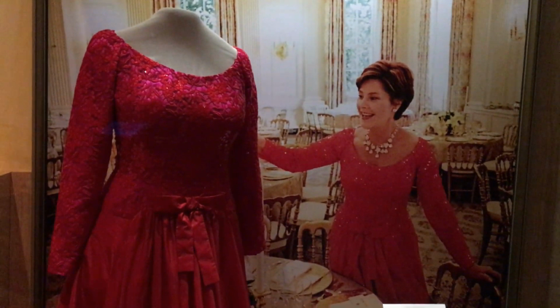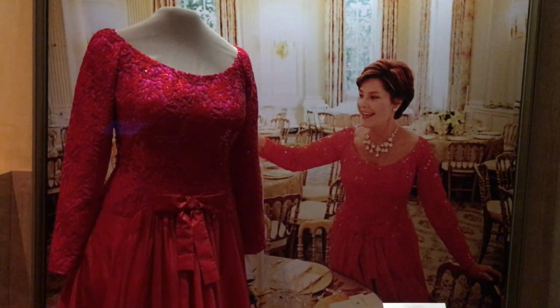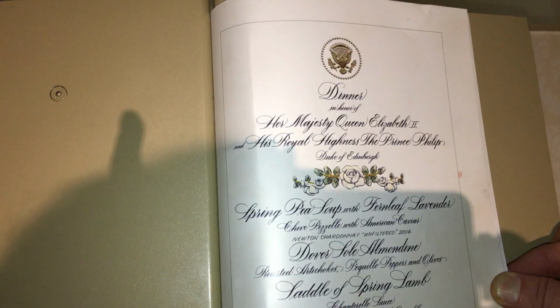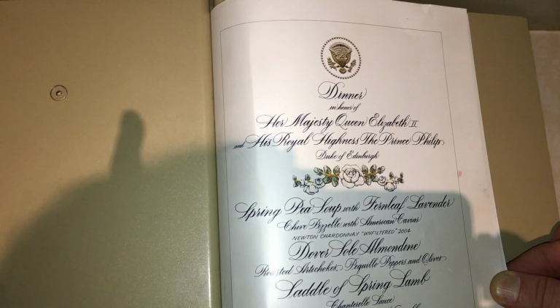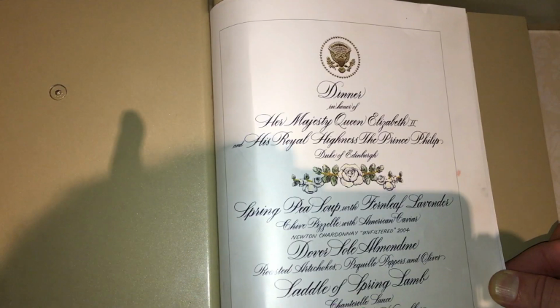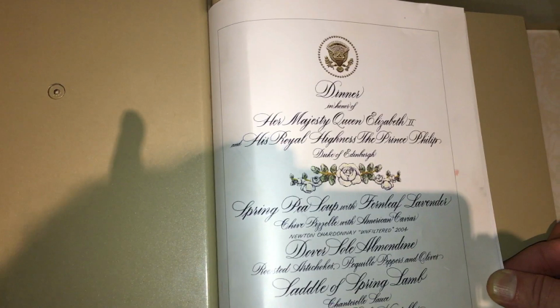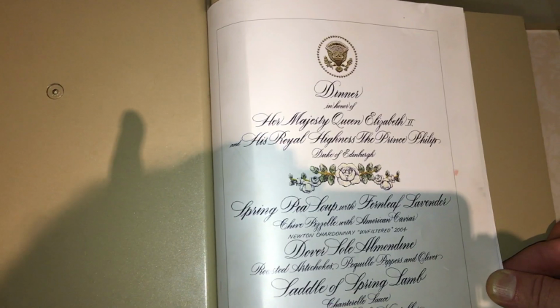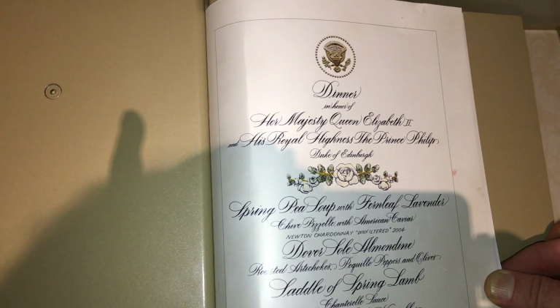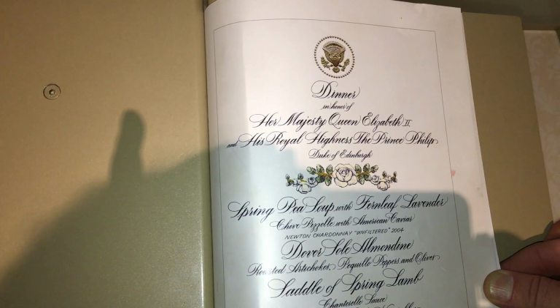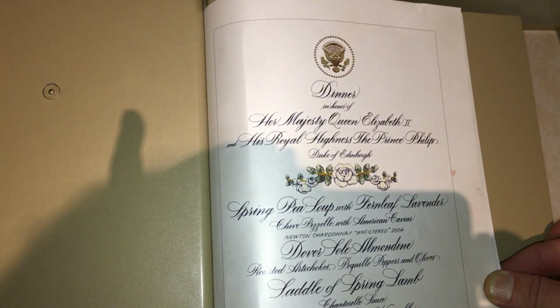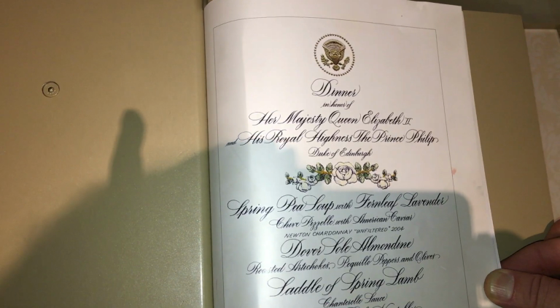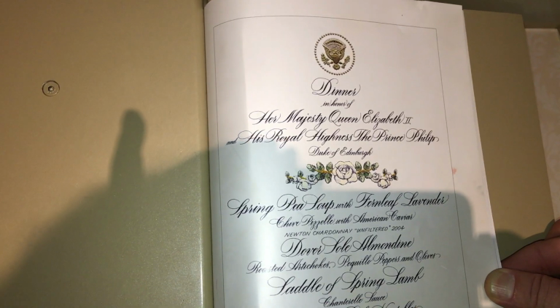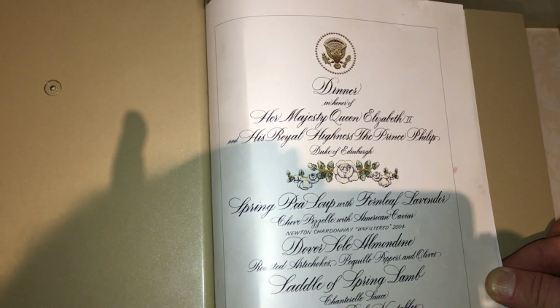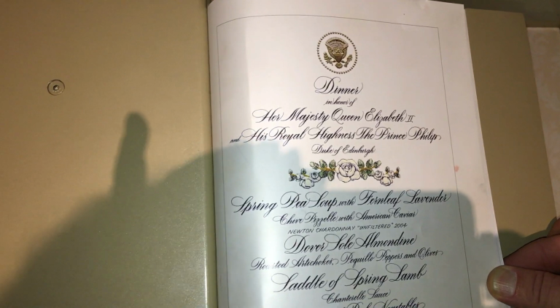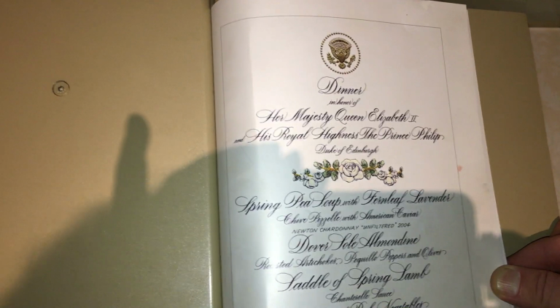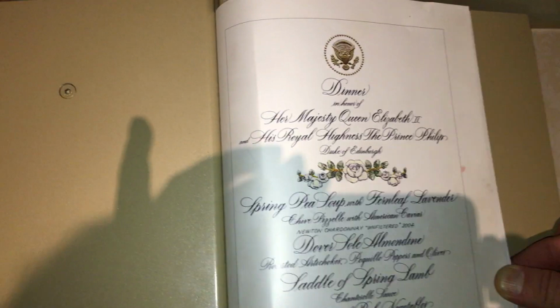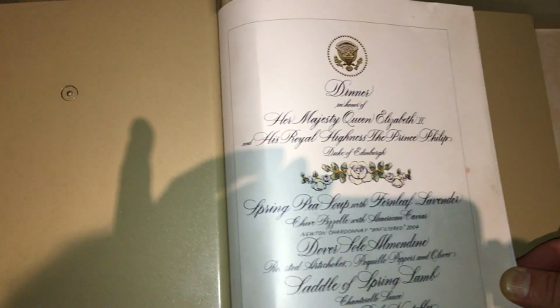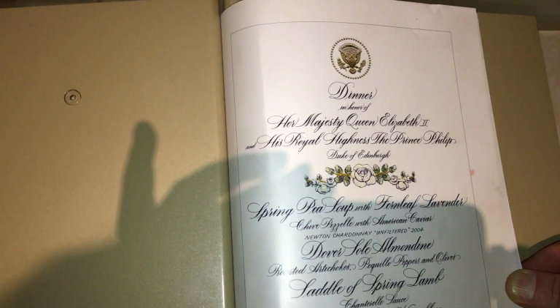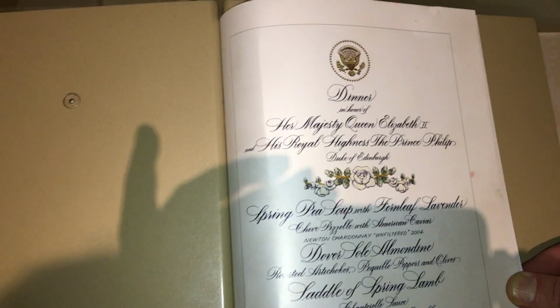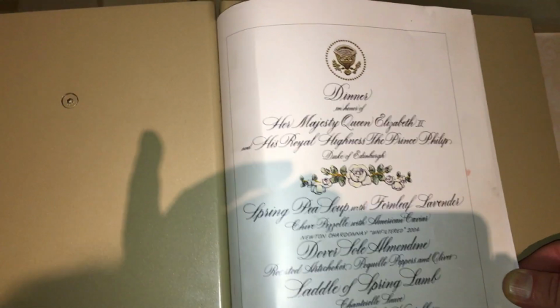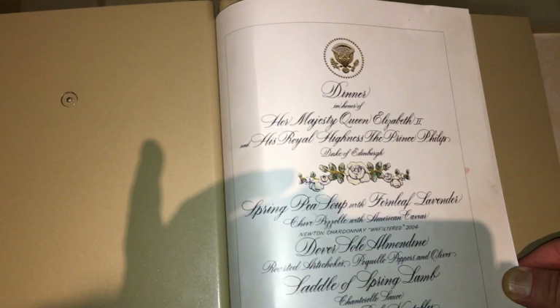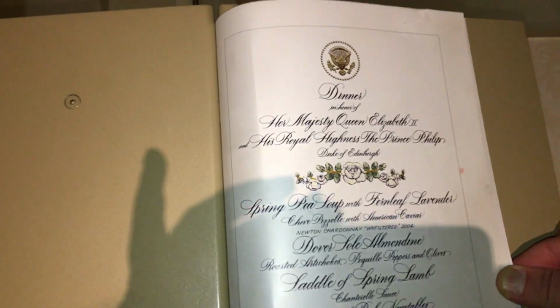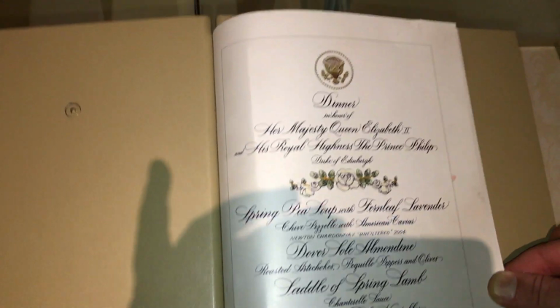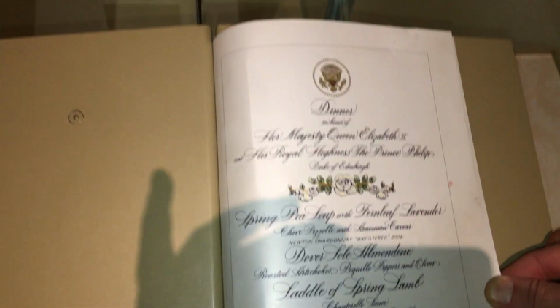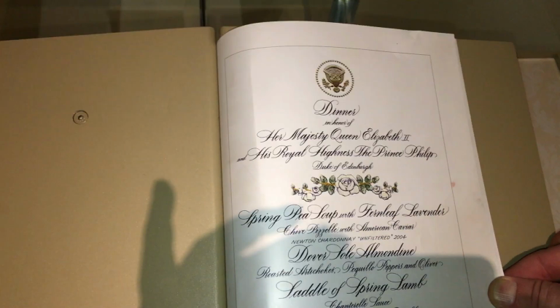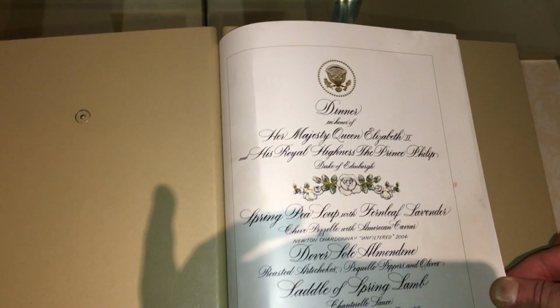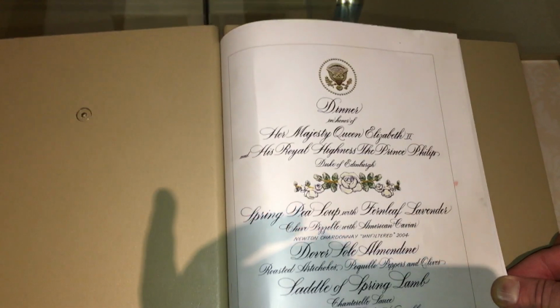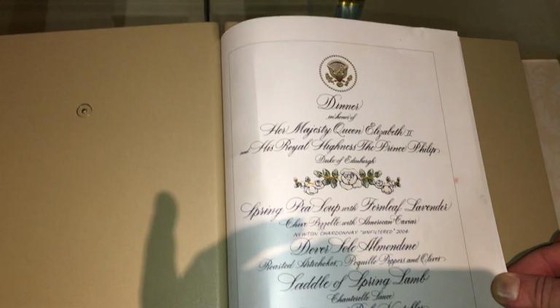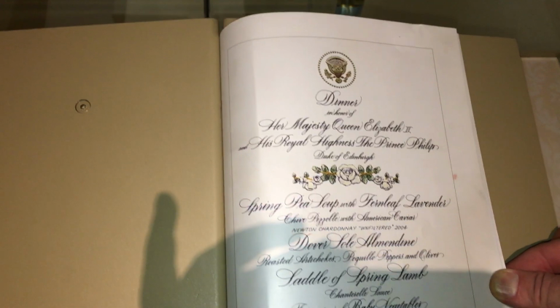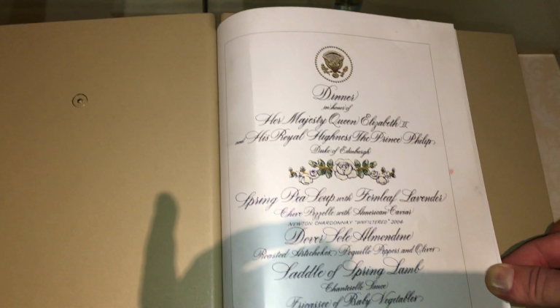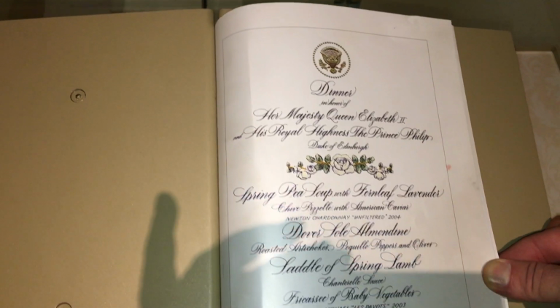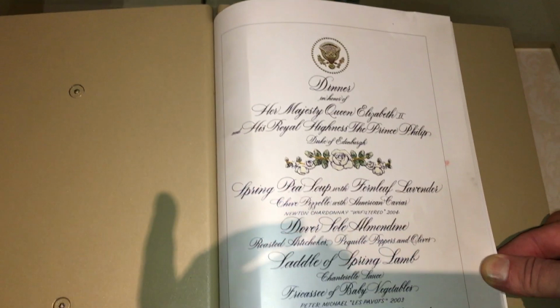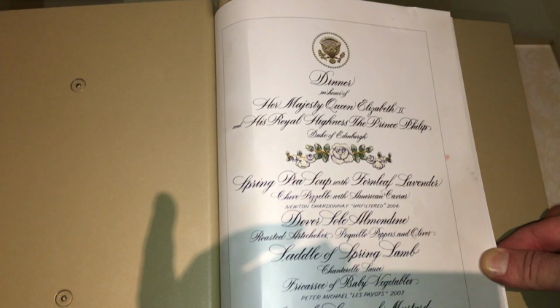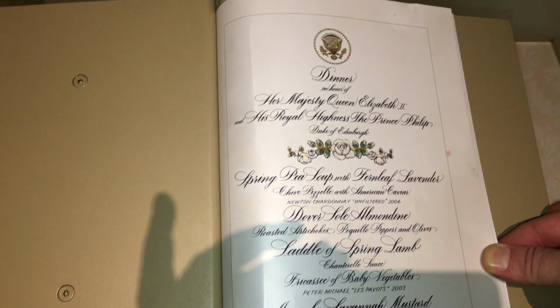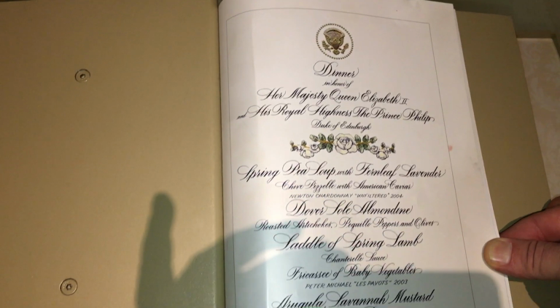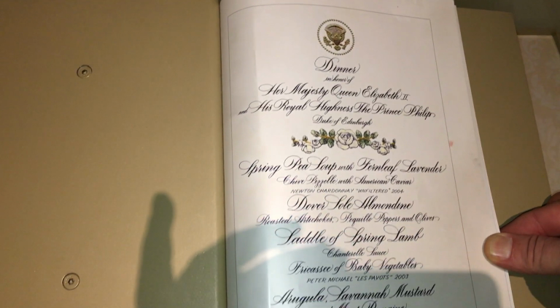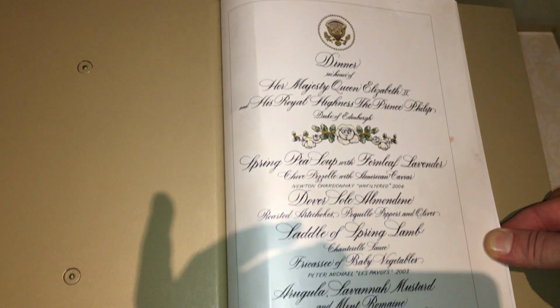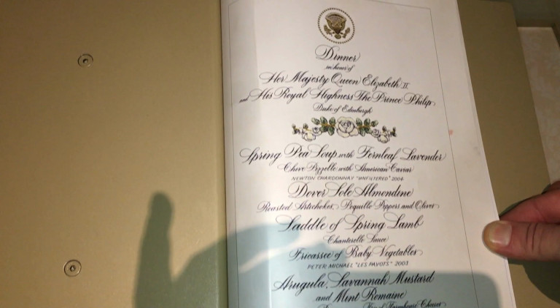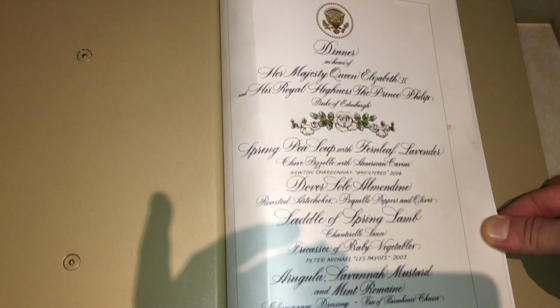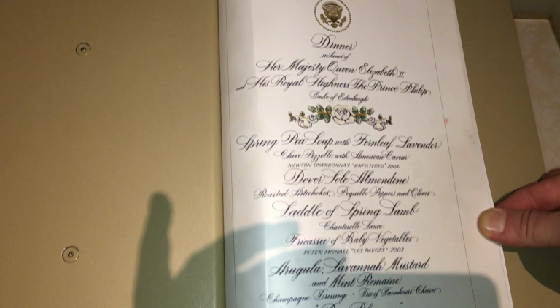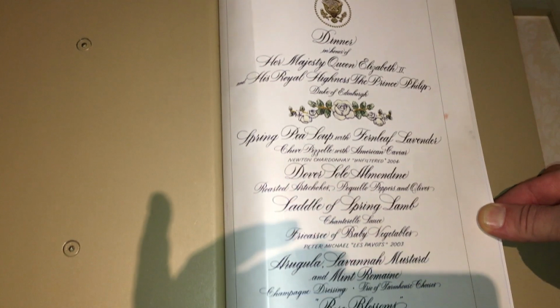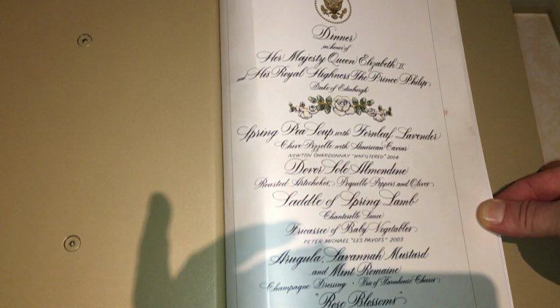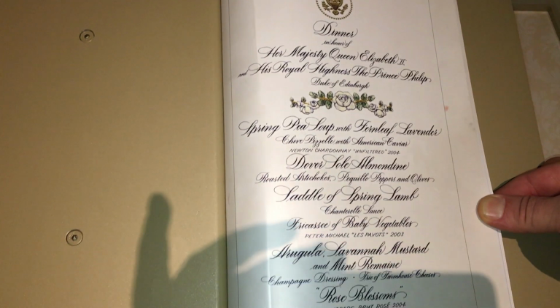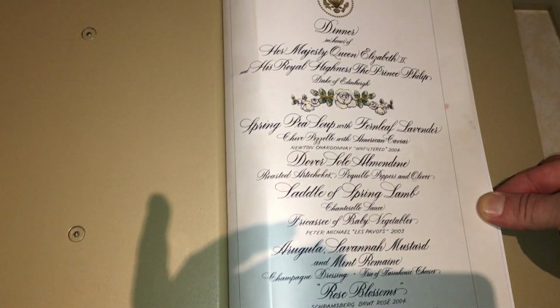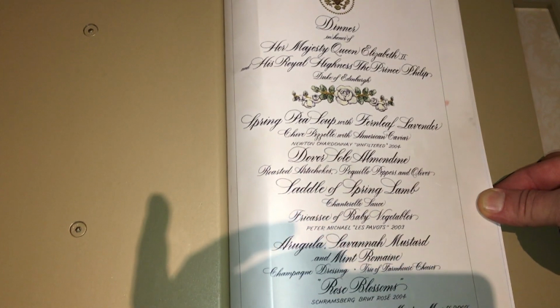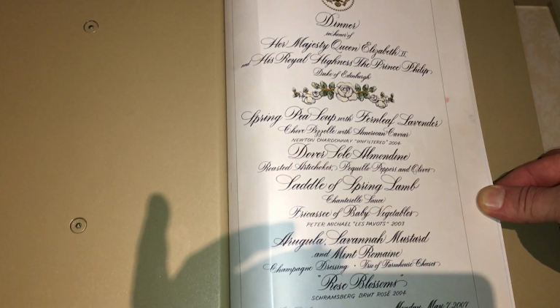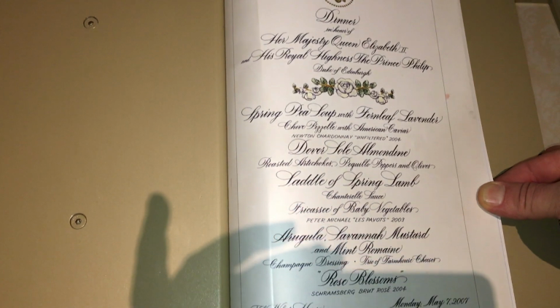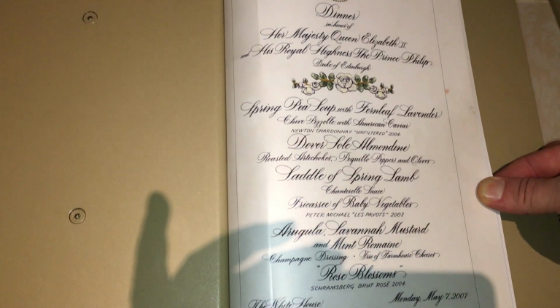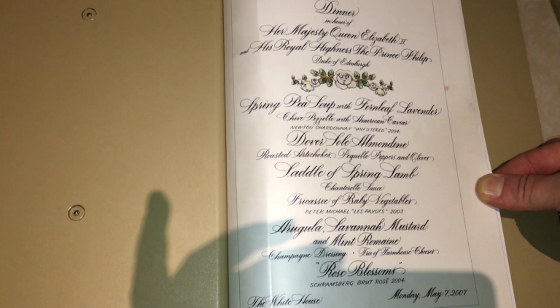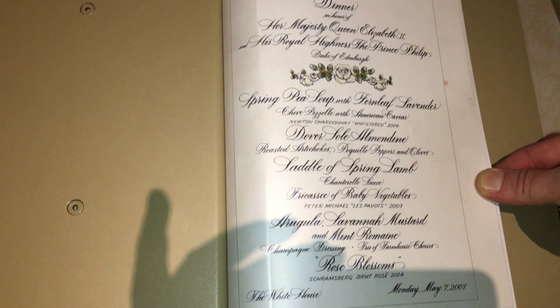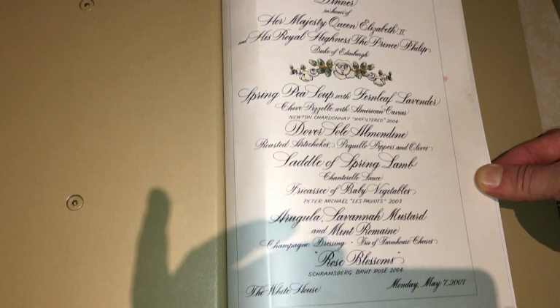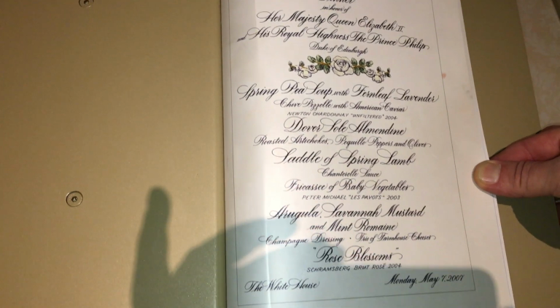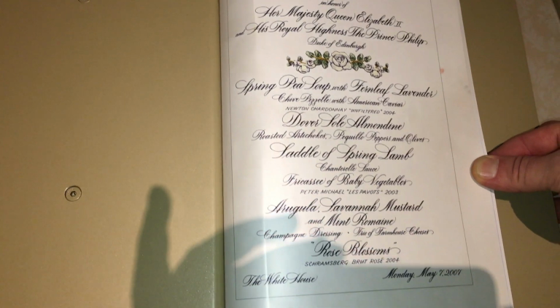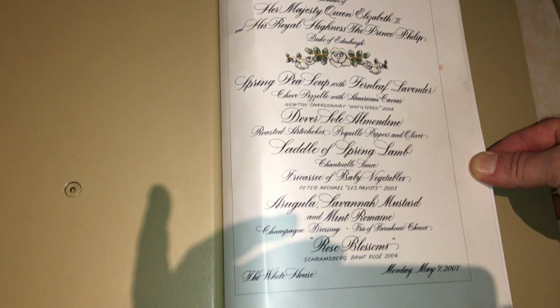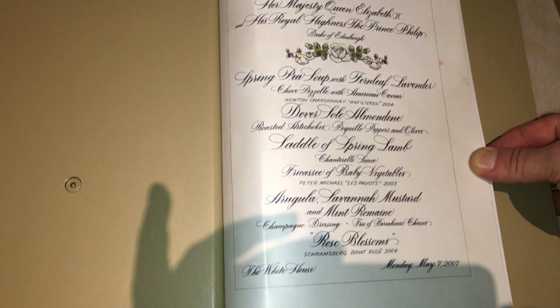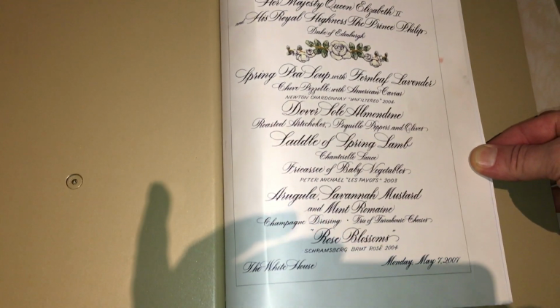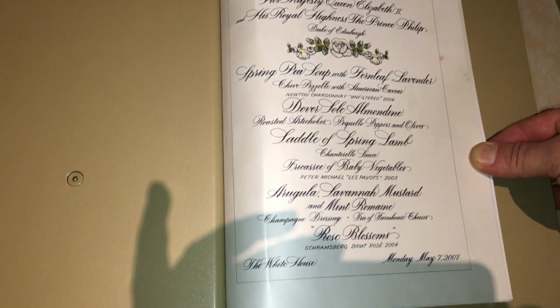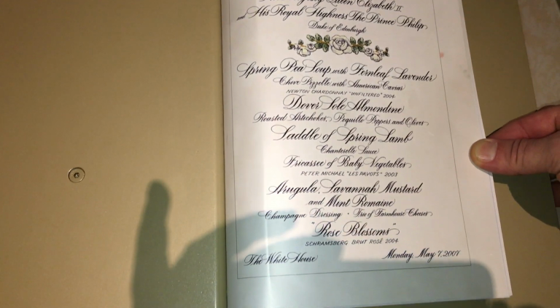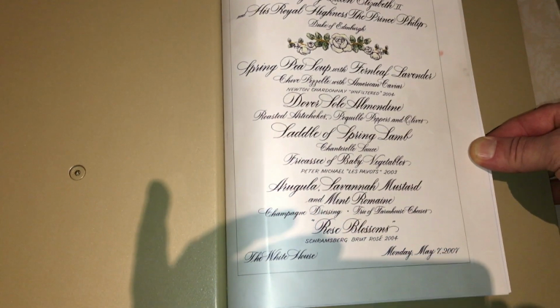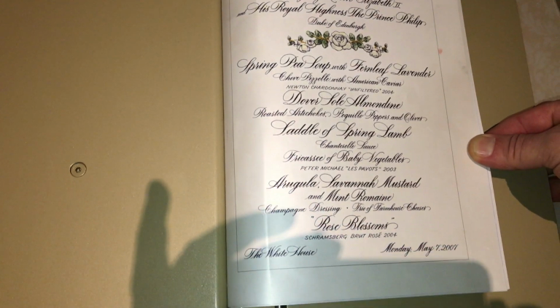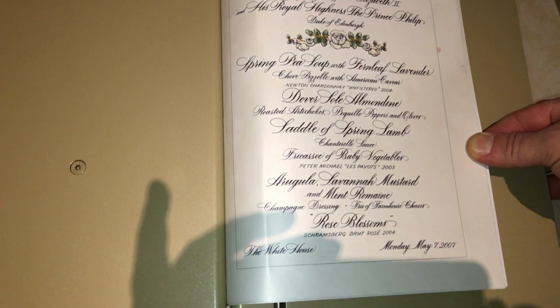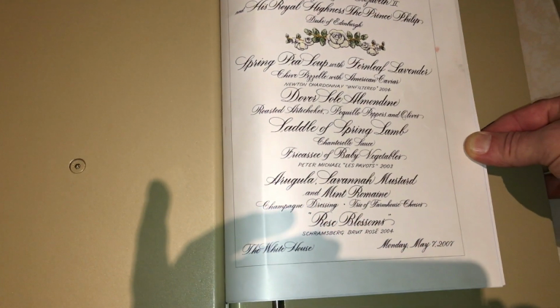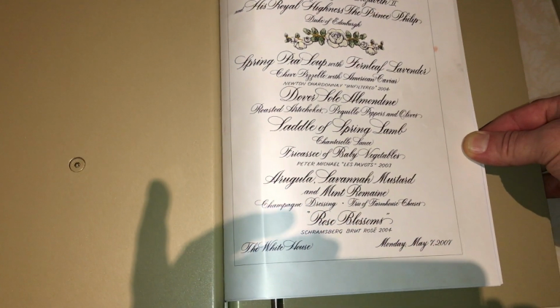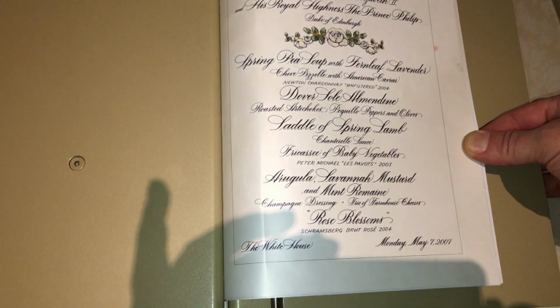Here's one of the menus from one of their state dinners. I thought you guys might like to see it.